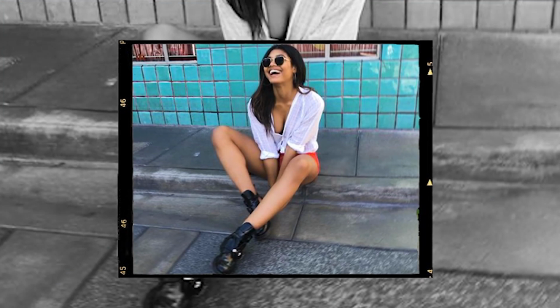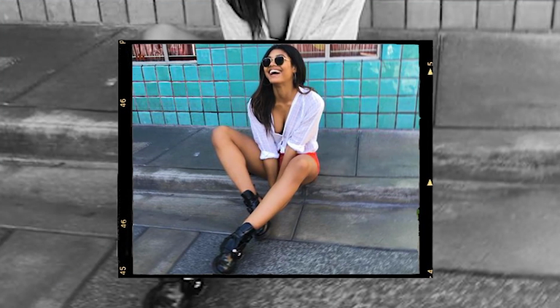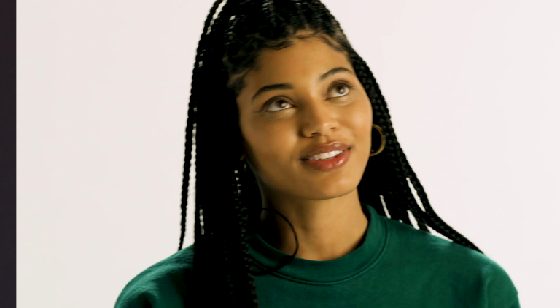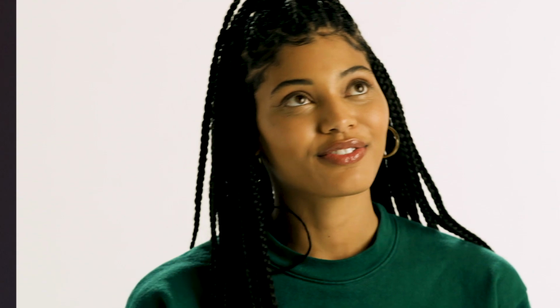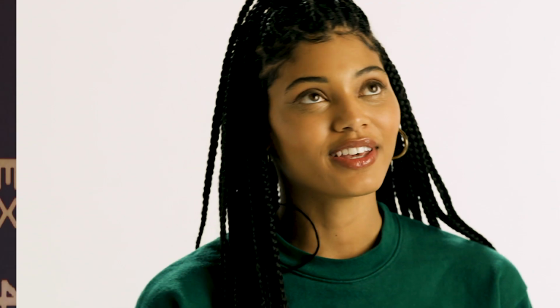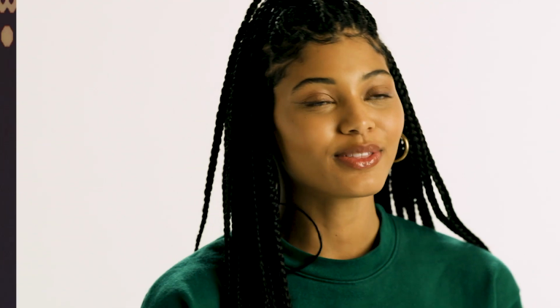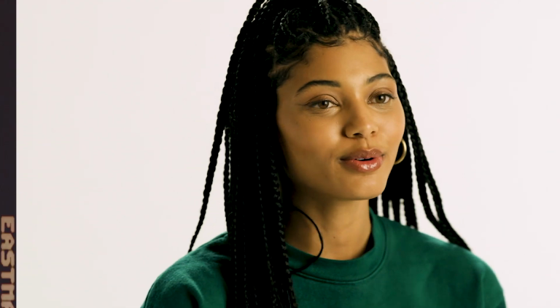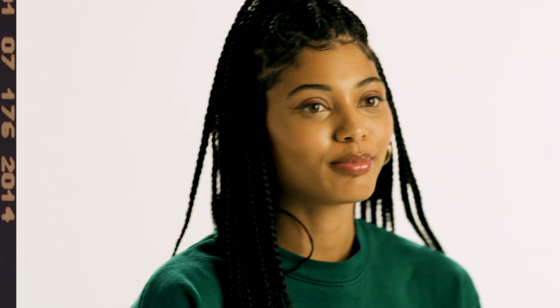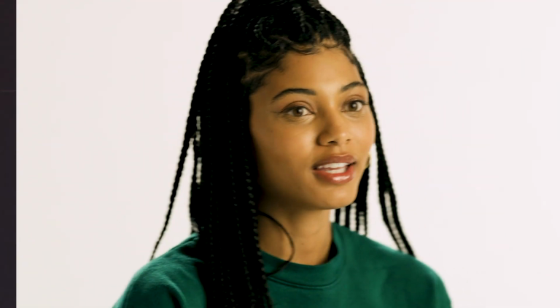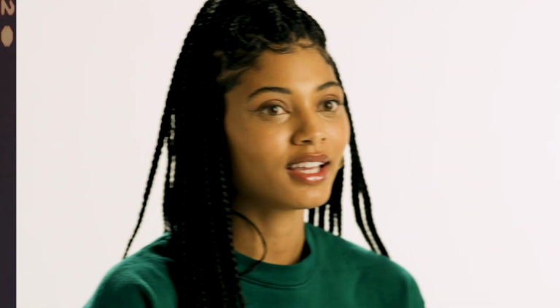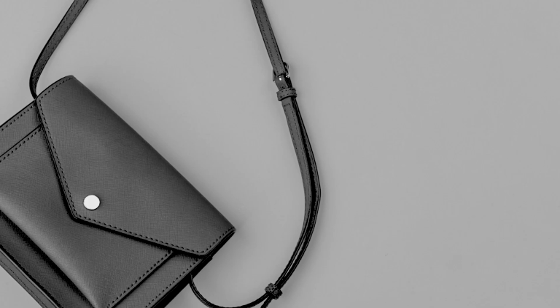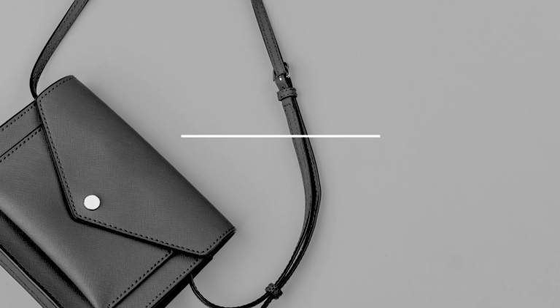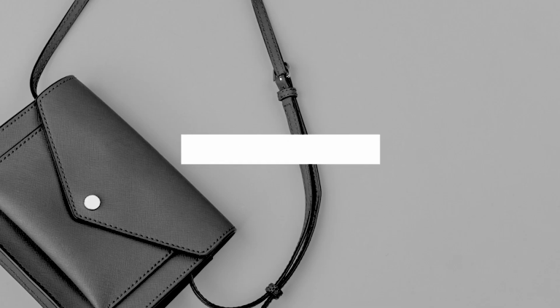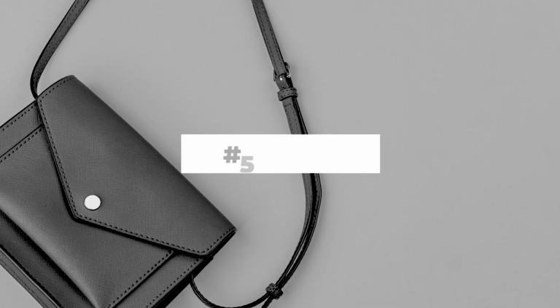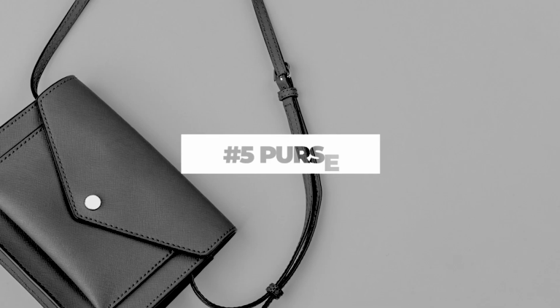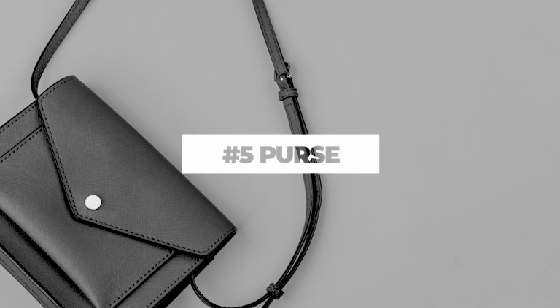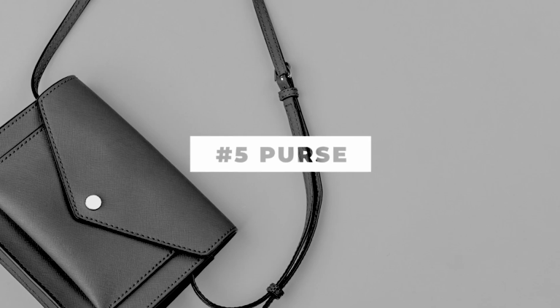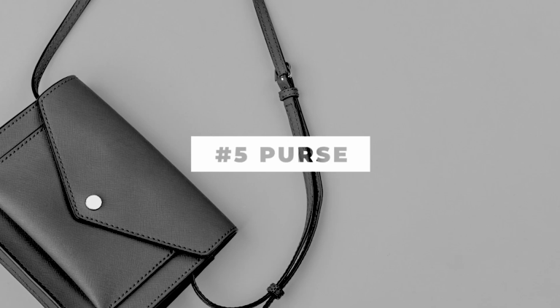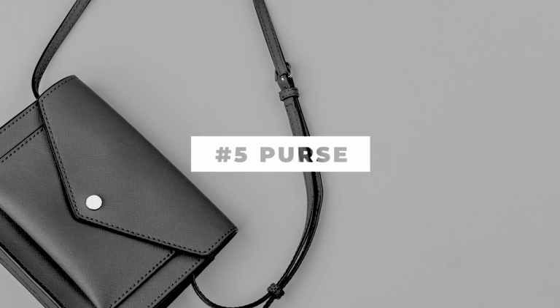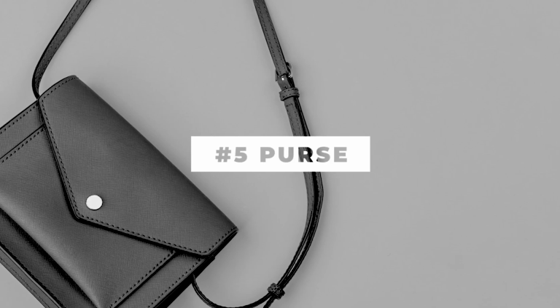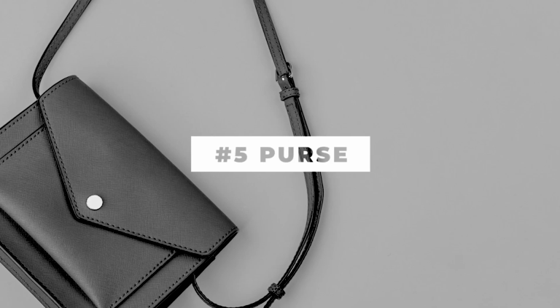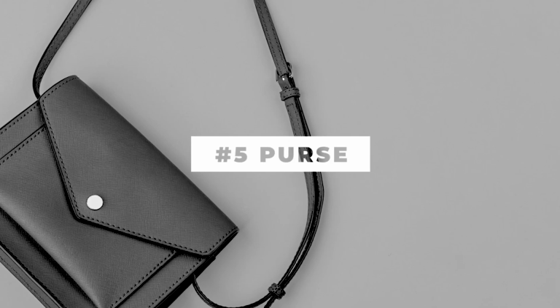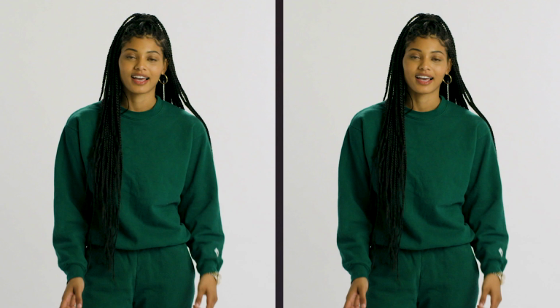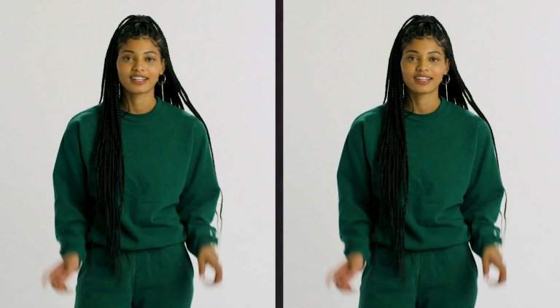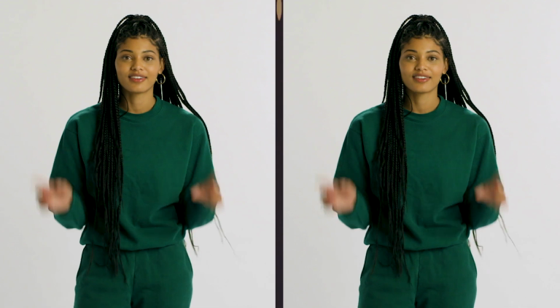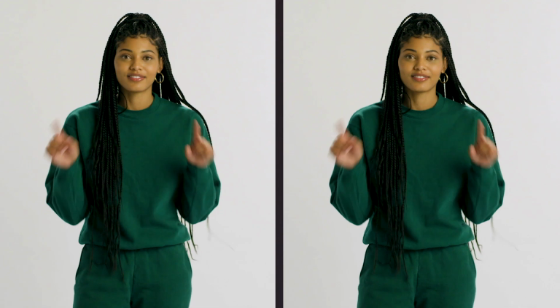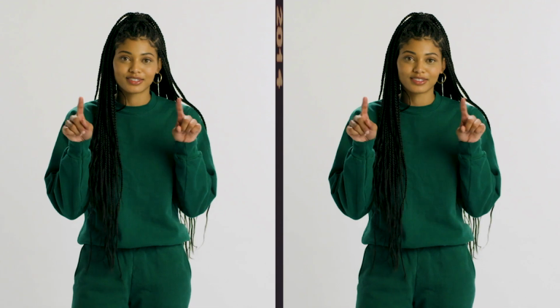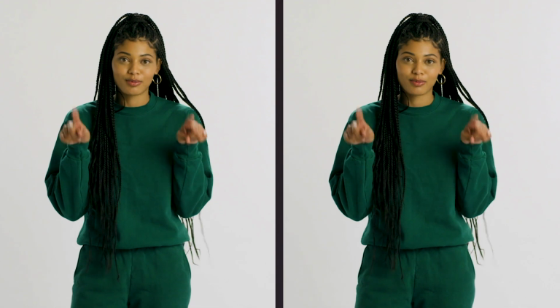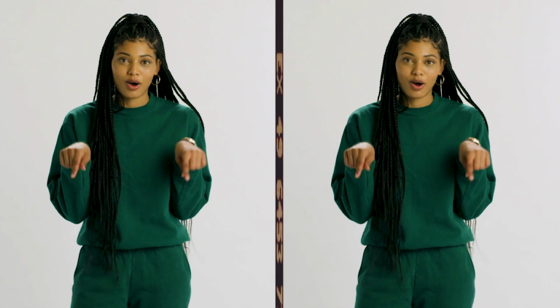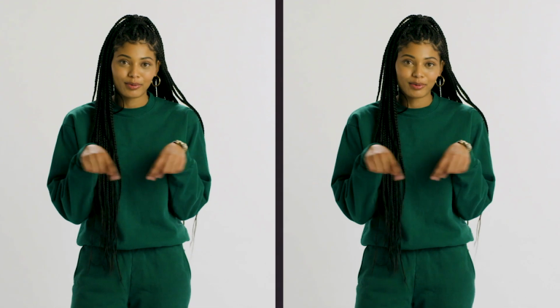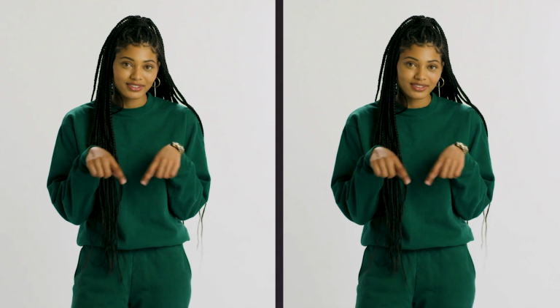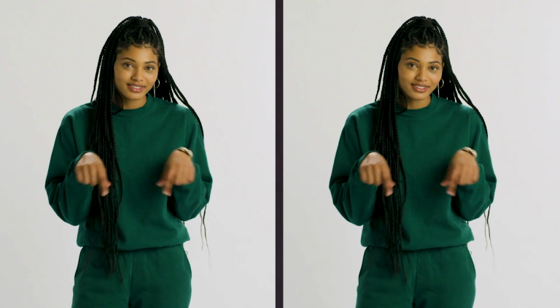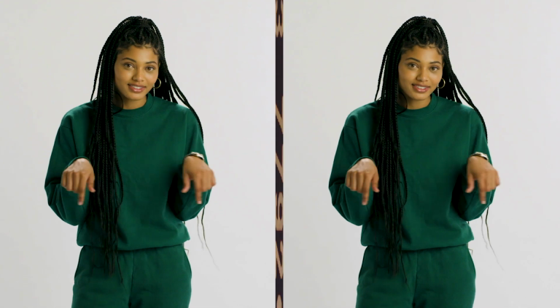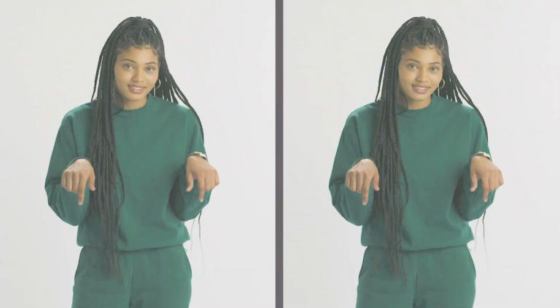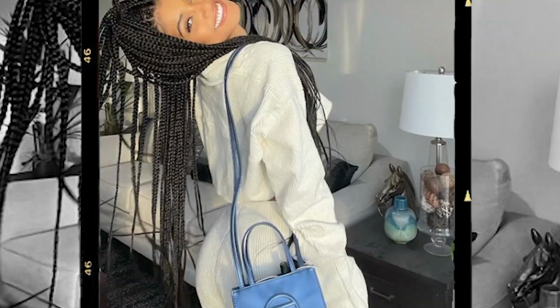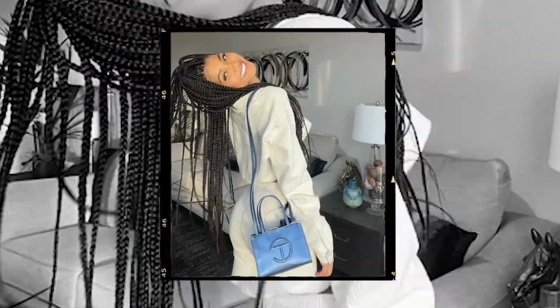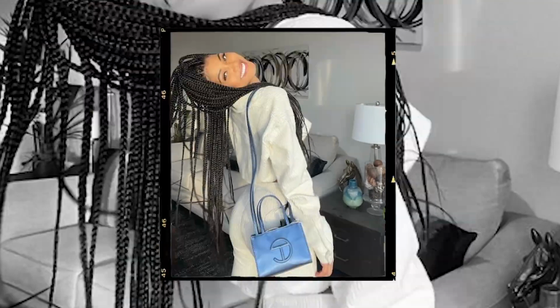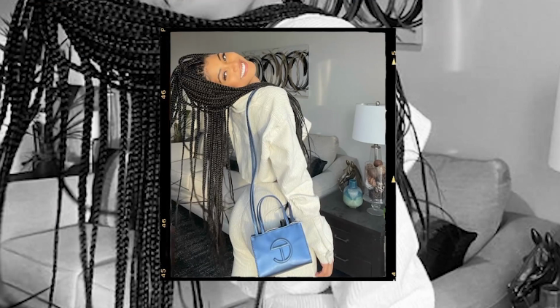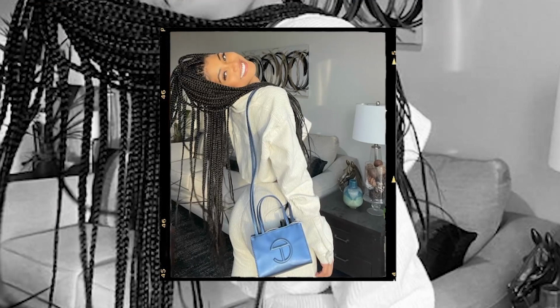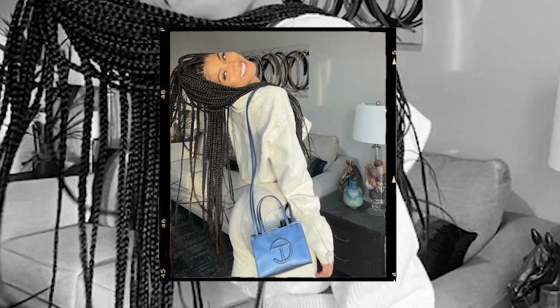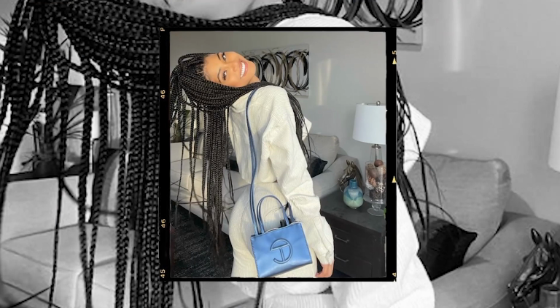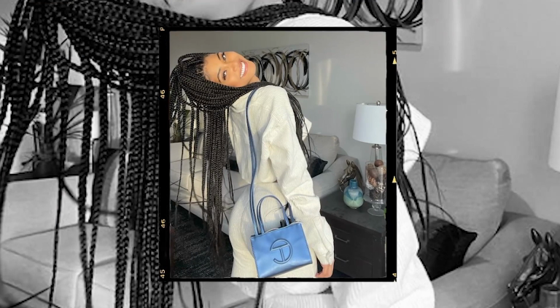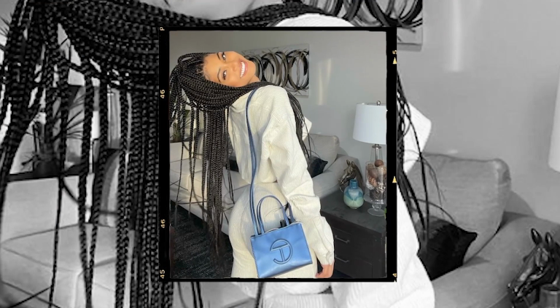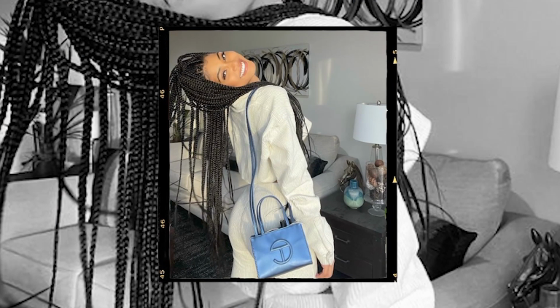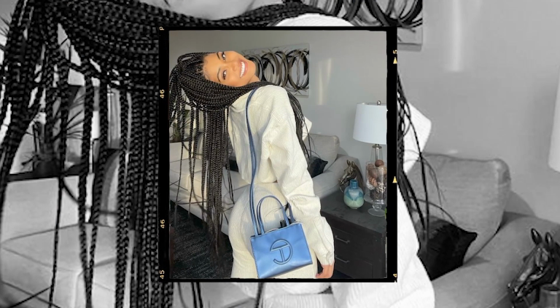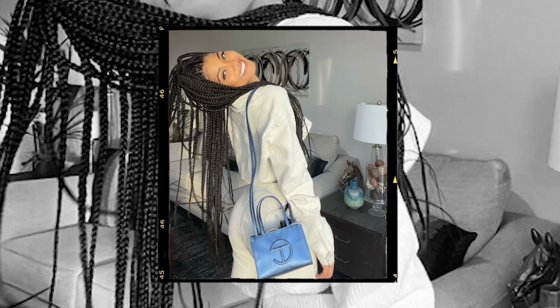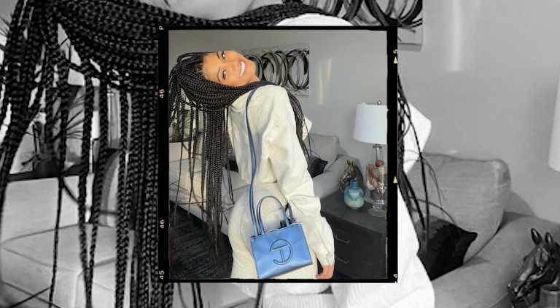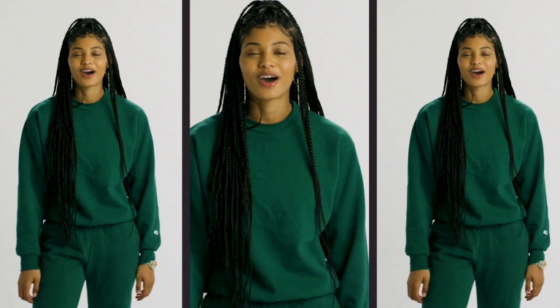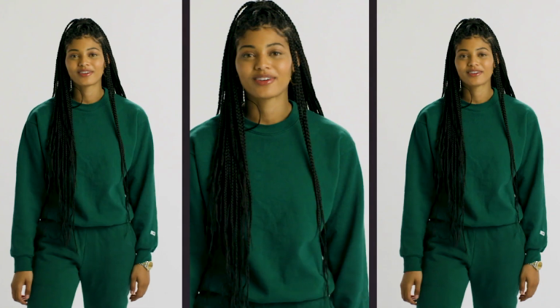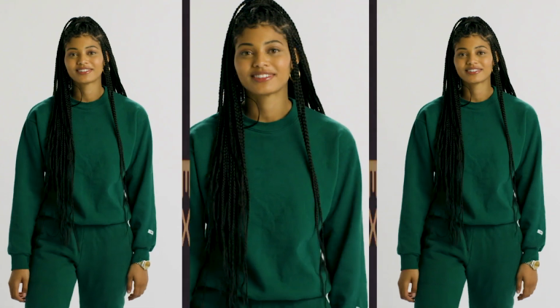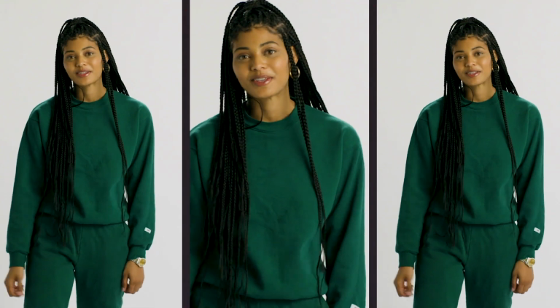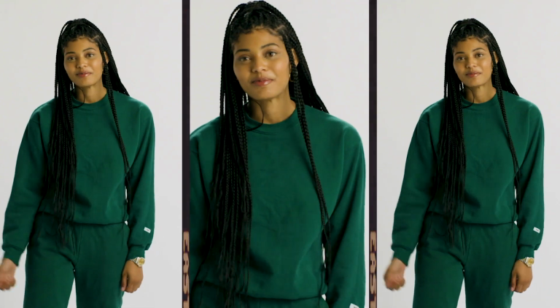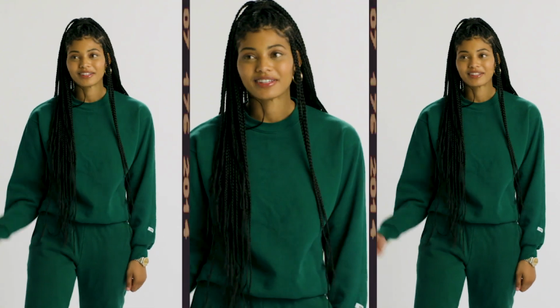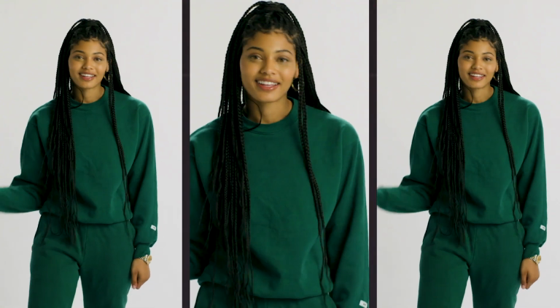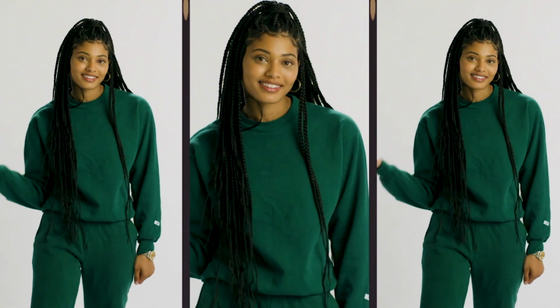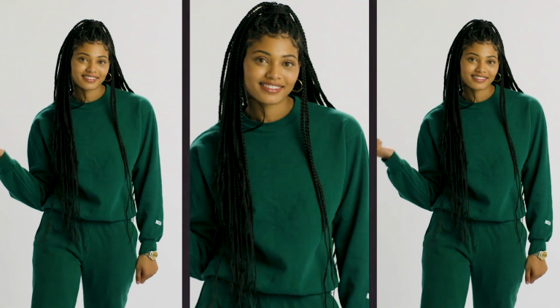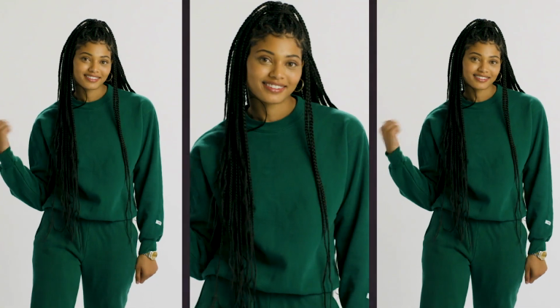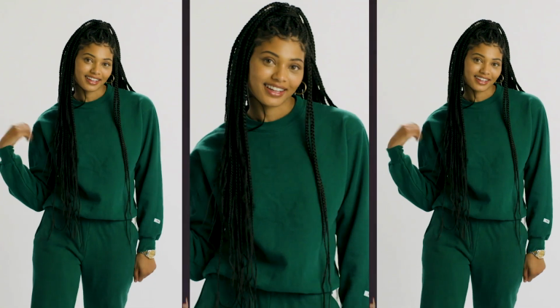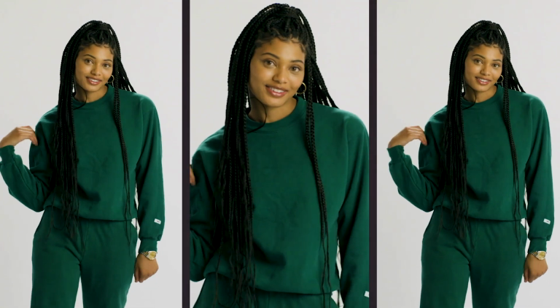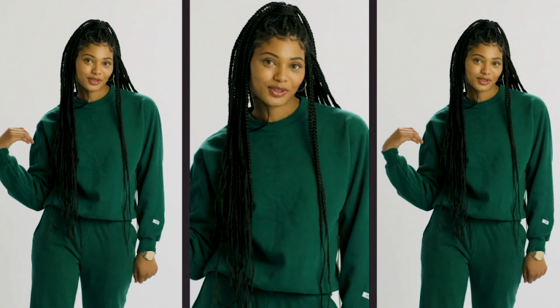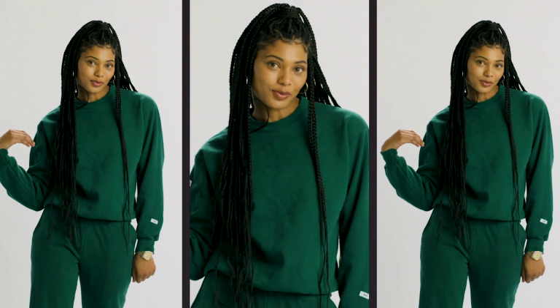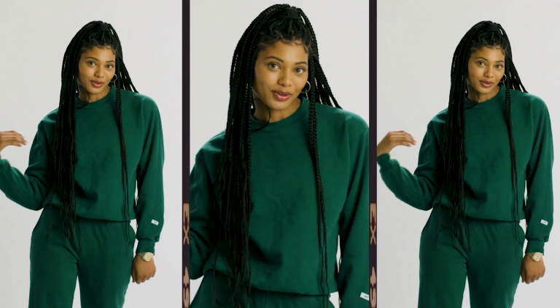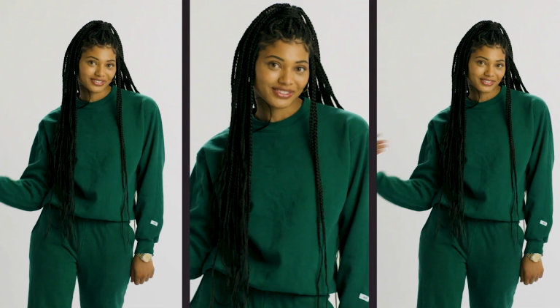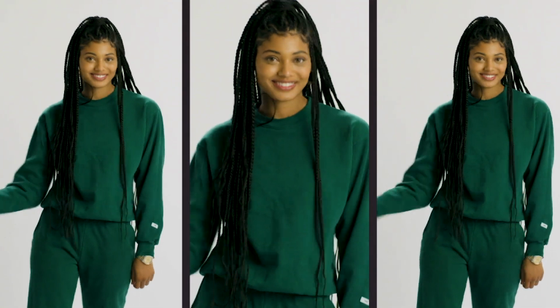The fifth would be a cute purse. I love the small purses, that's my vibe — so always keep me like a nice cute purse.